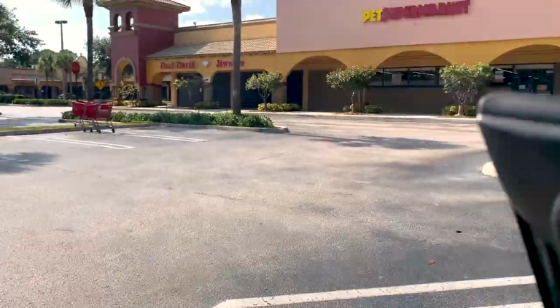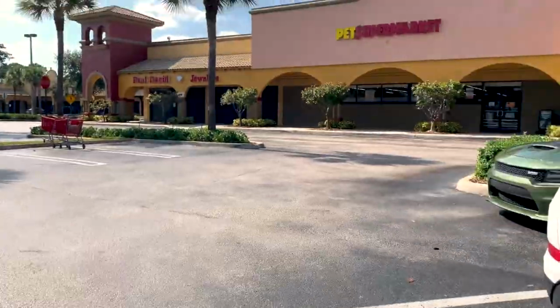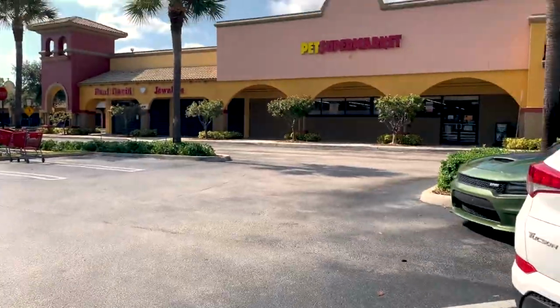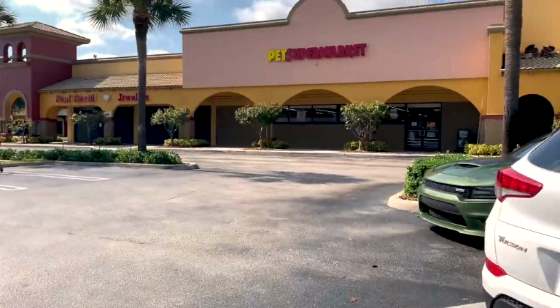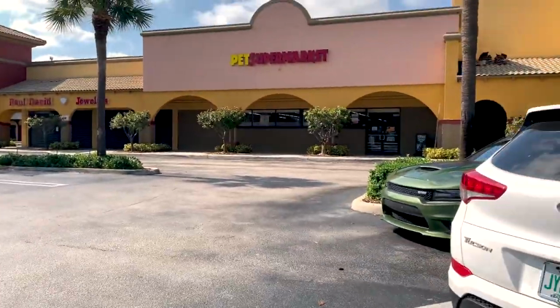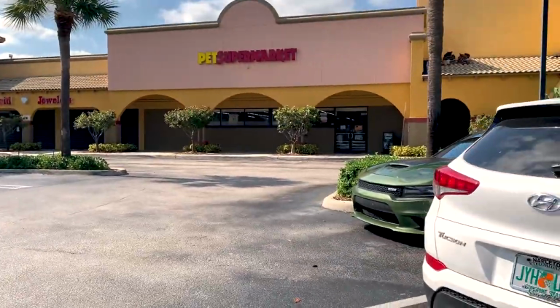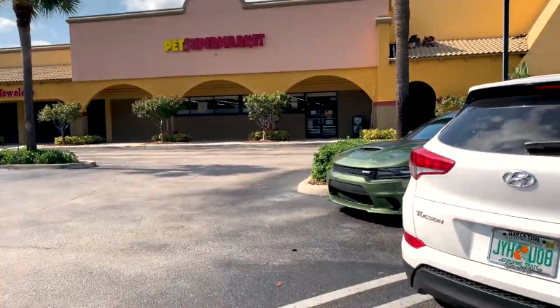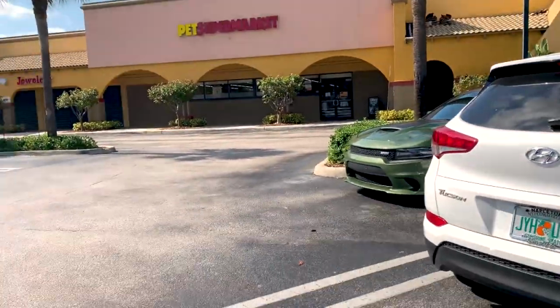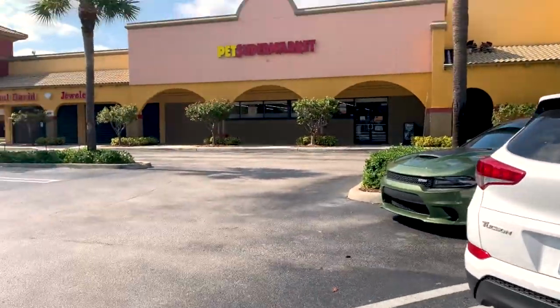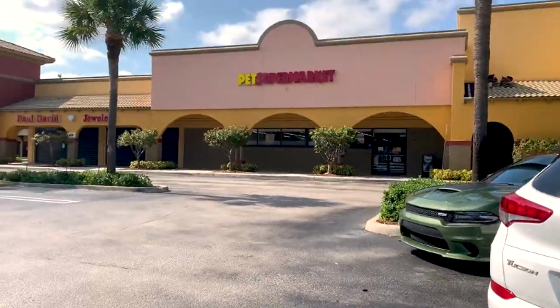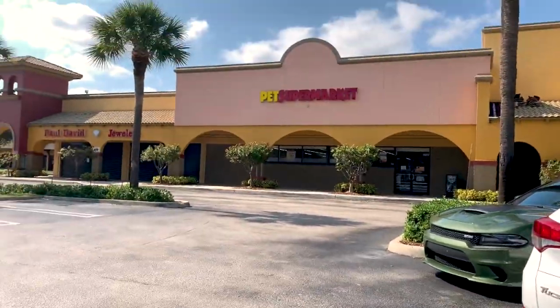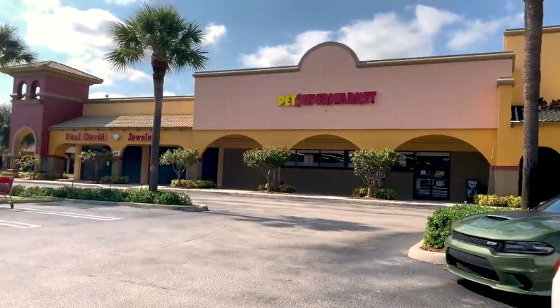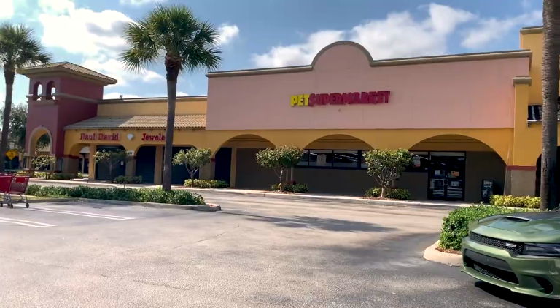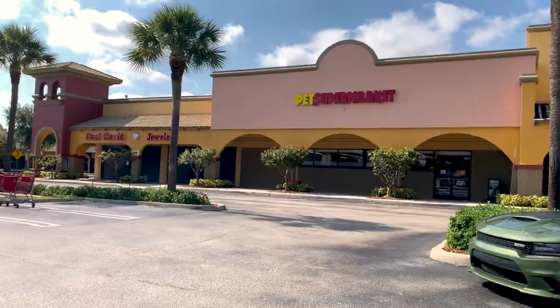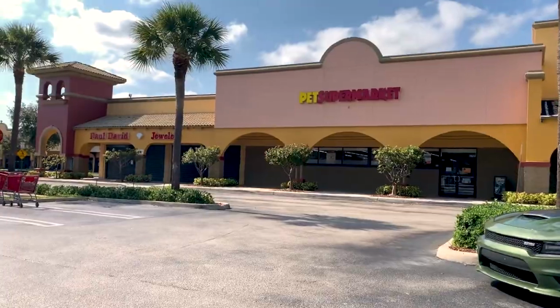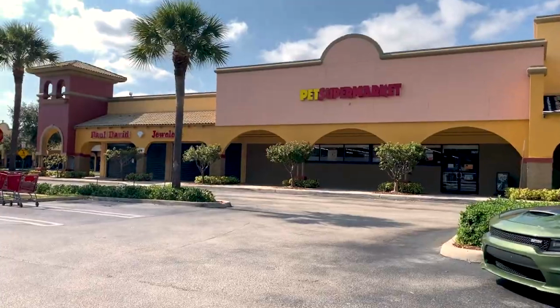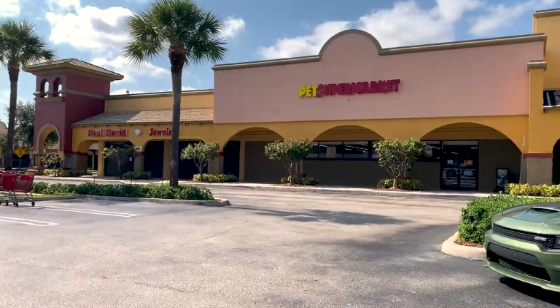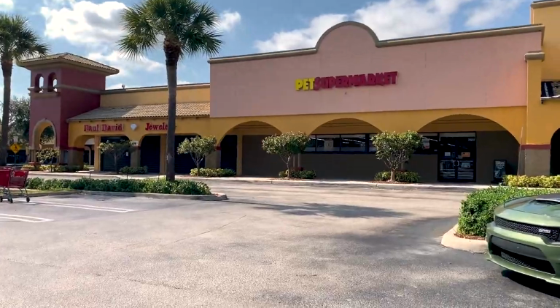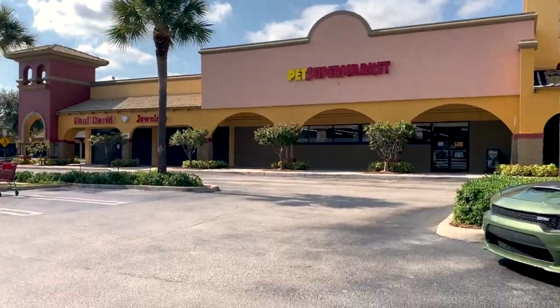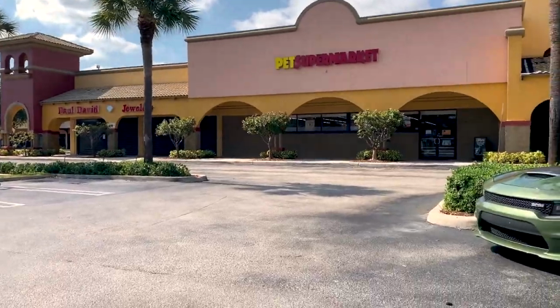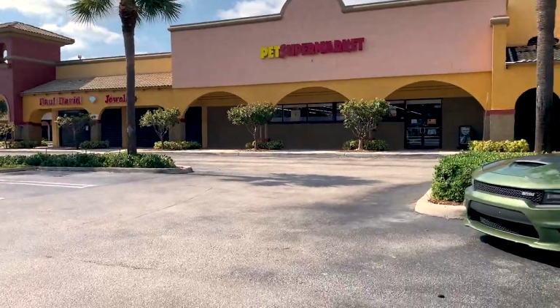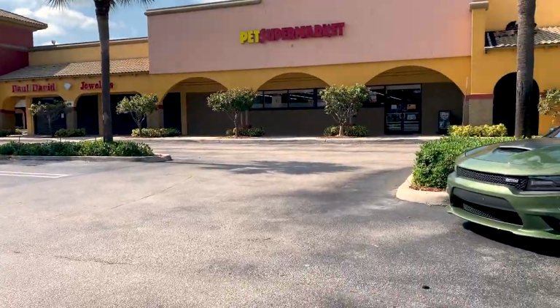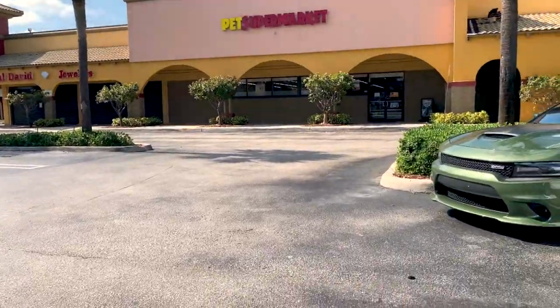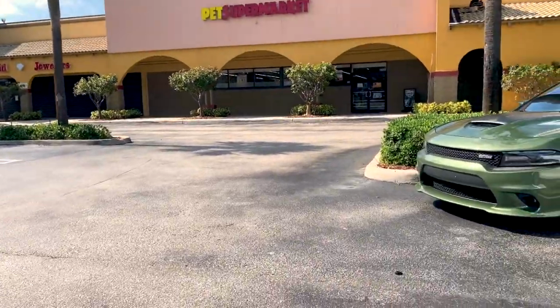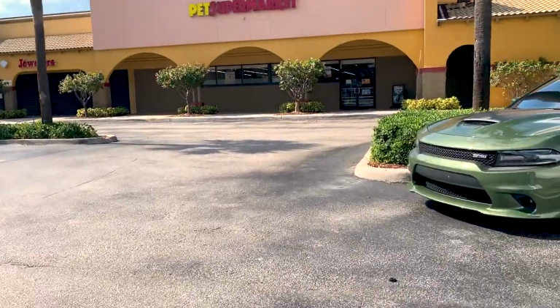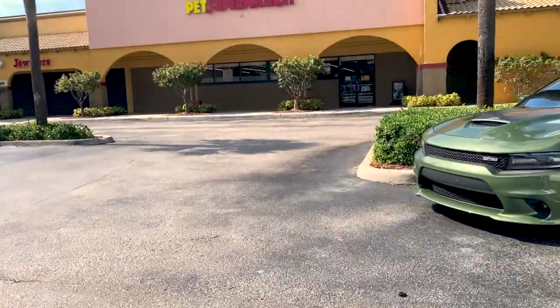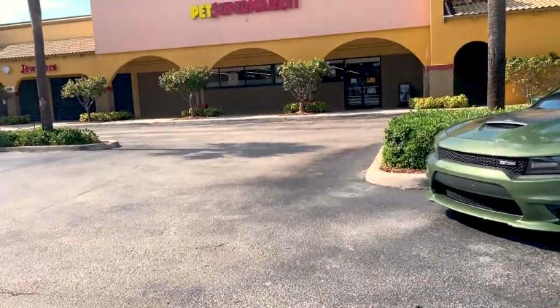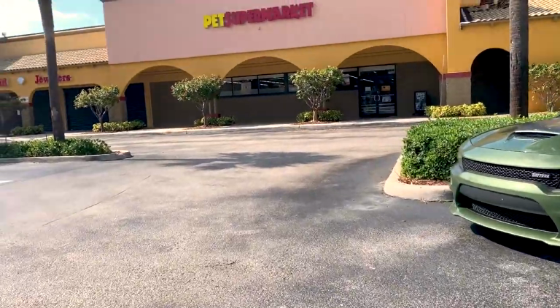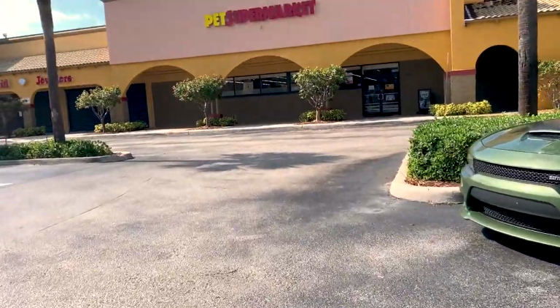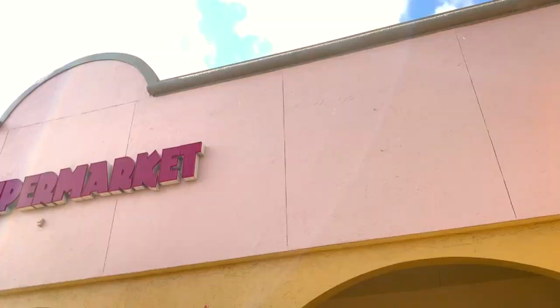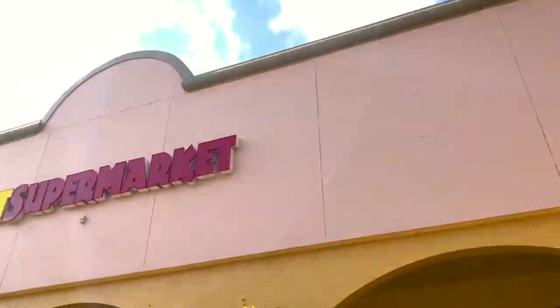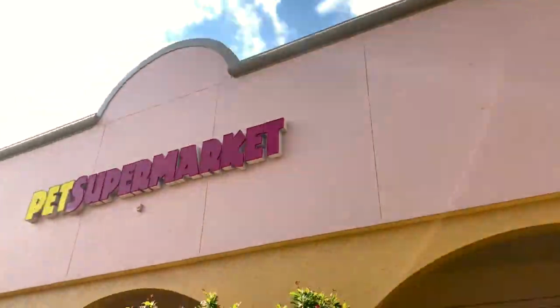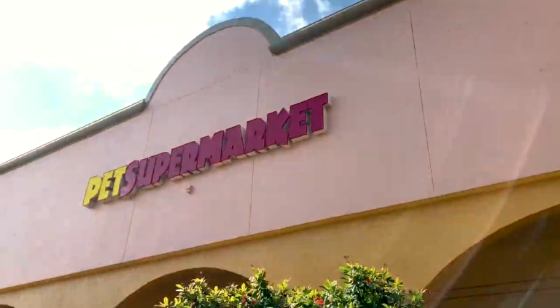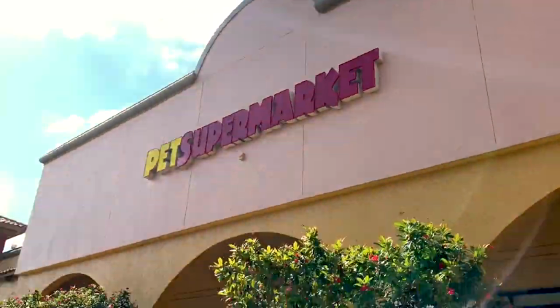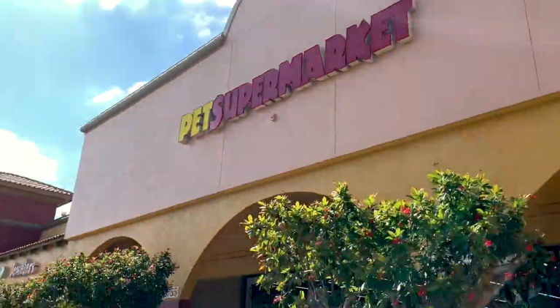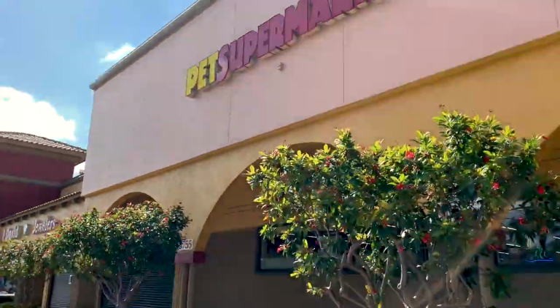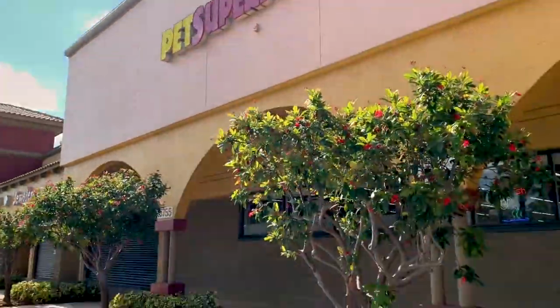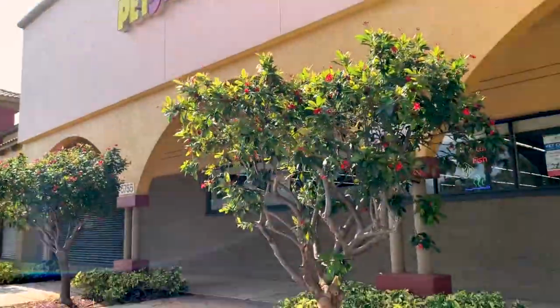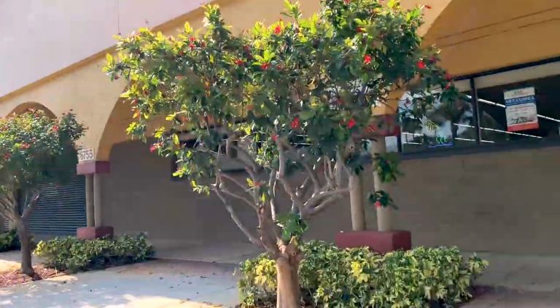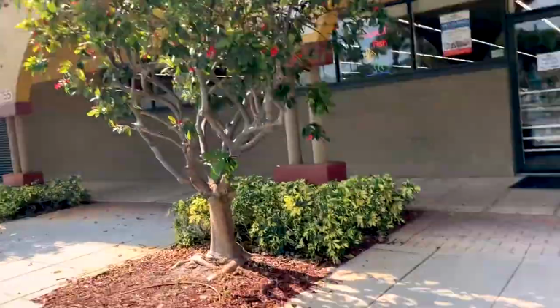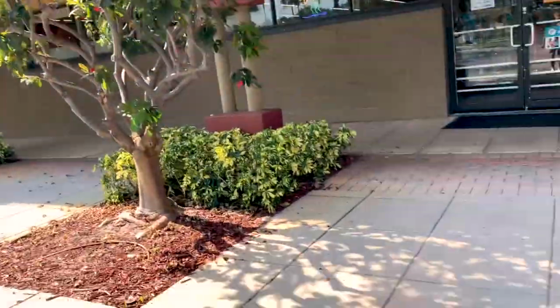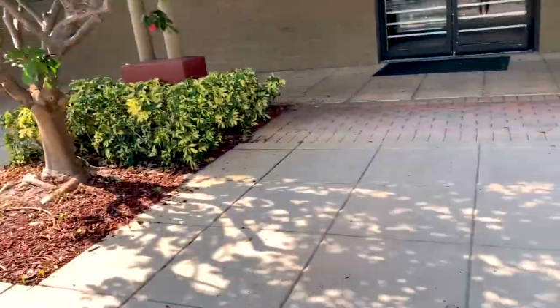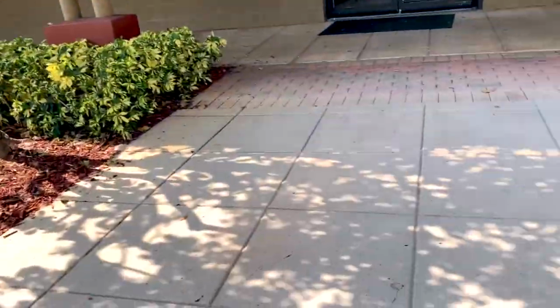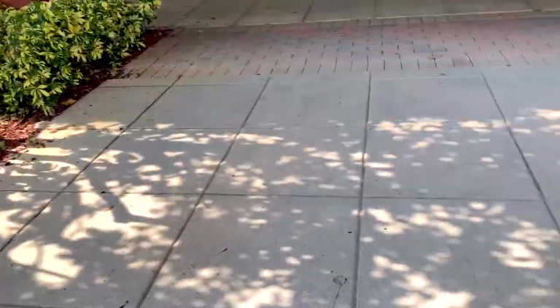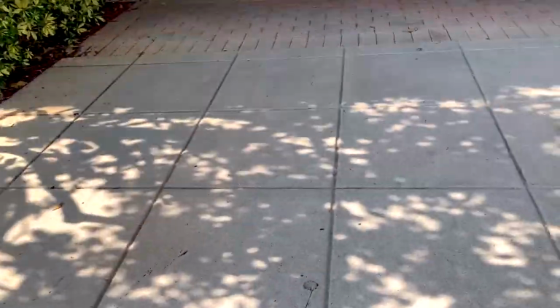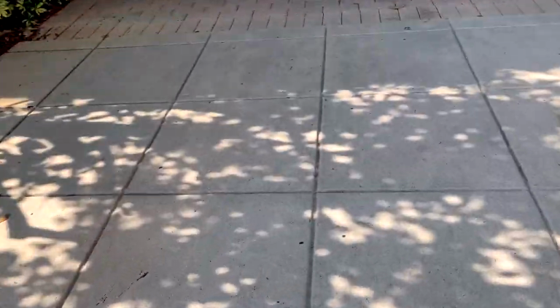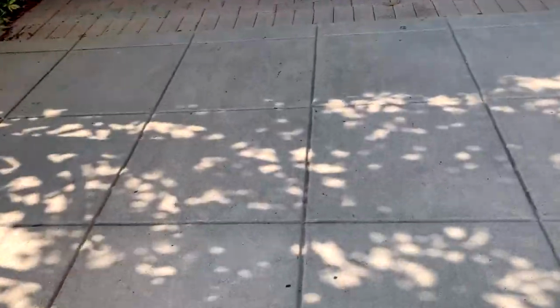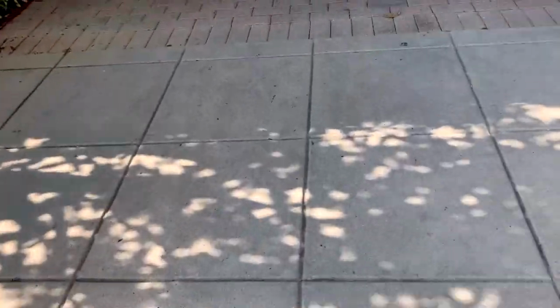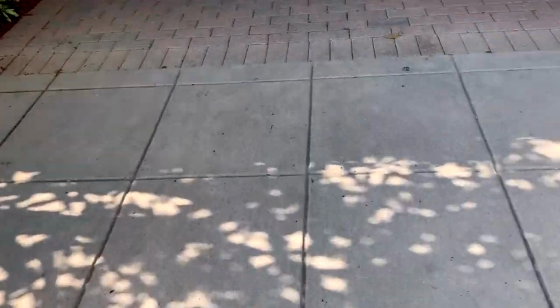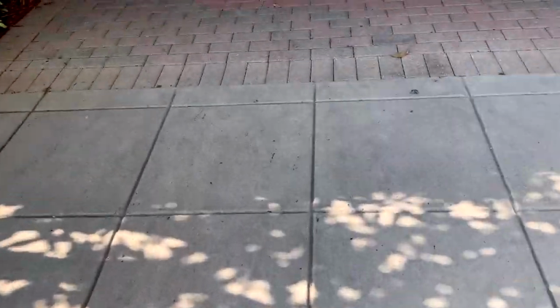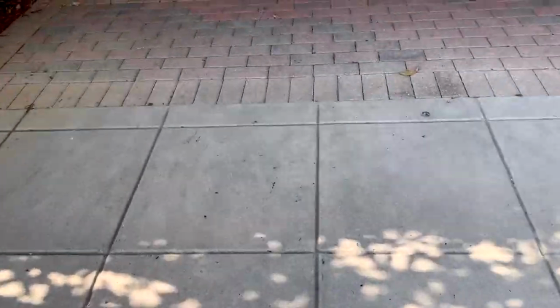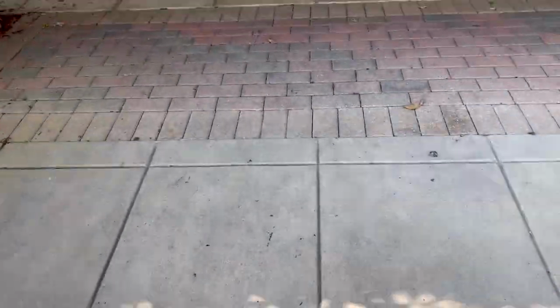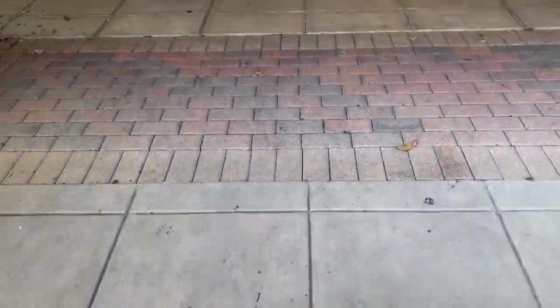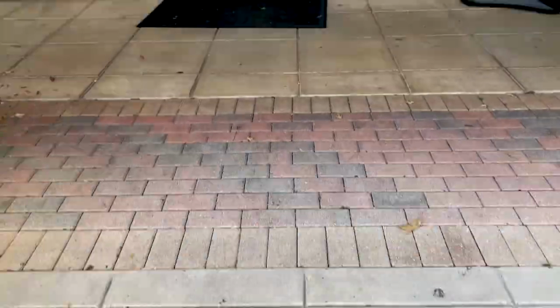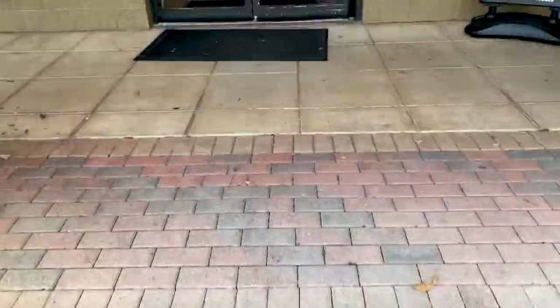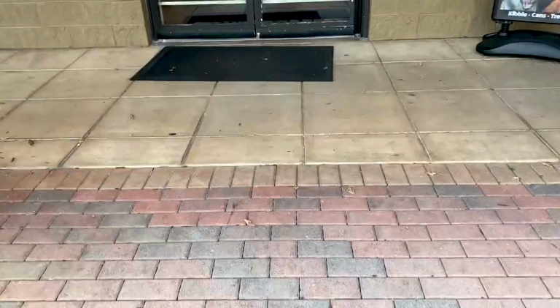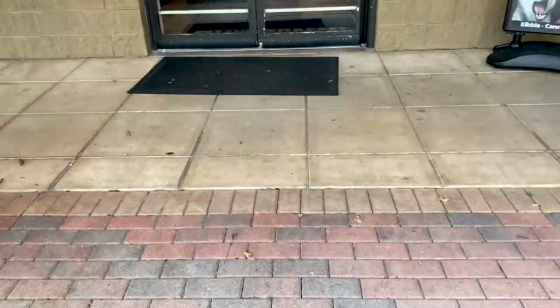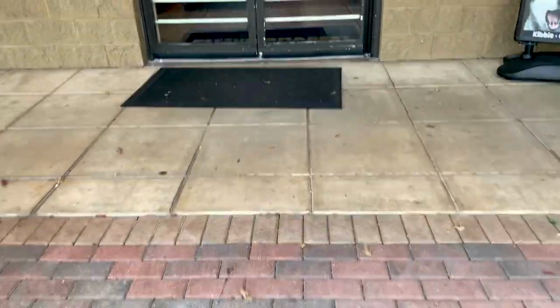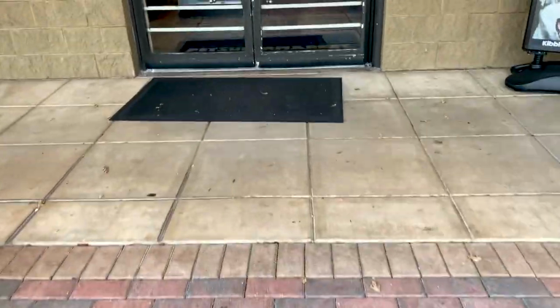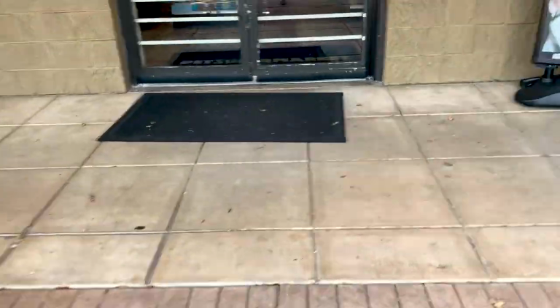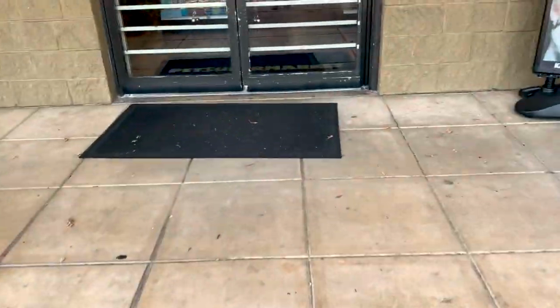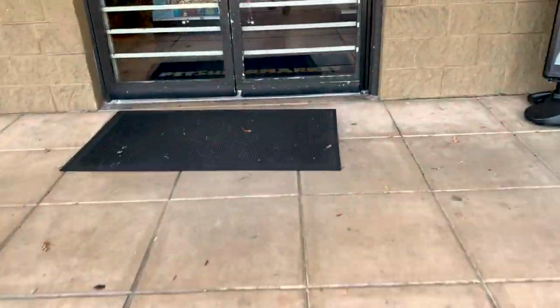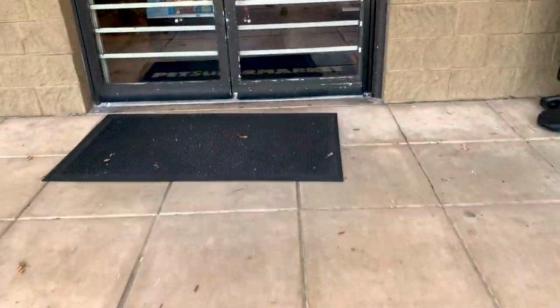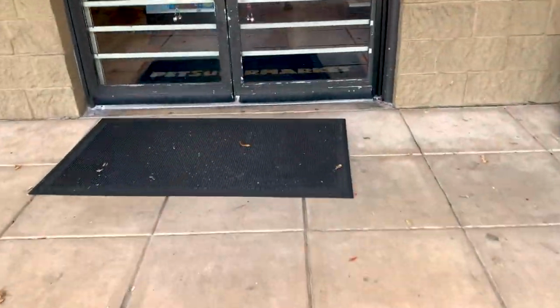We are now at Pet Supermarket. I'm at Pet Supermarket before Home Depot just because I got to get some supplies for him.